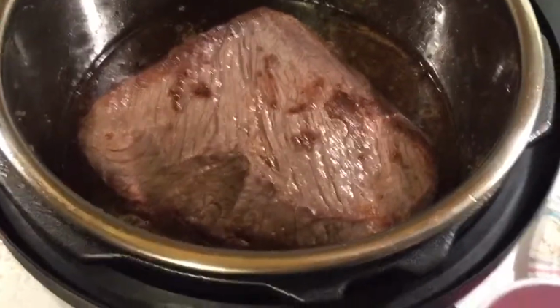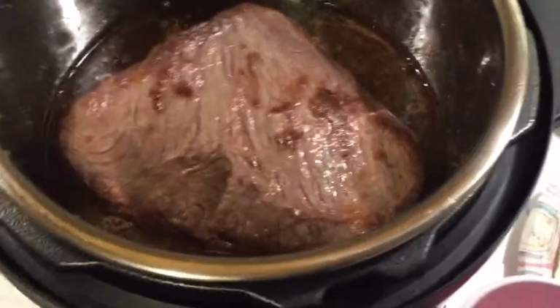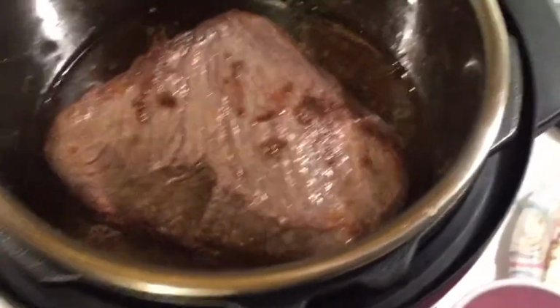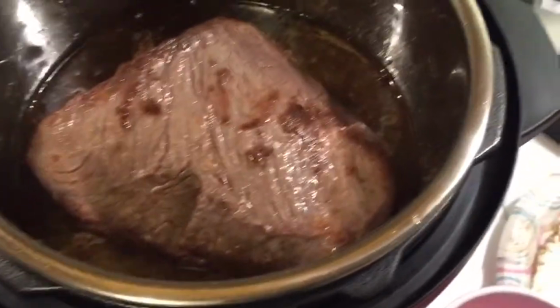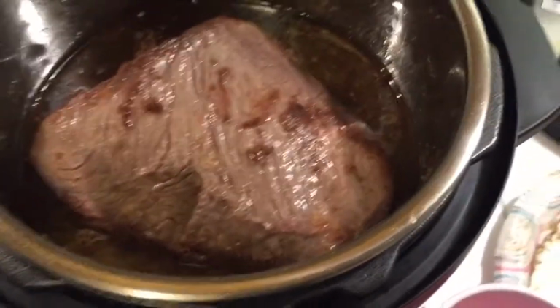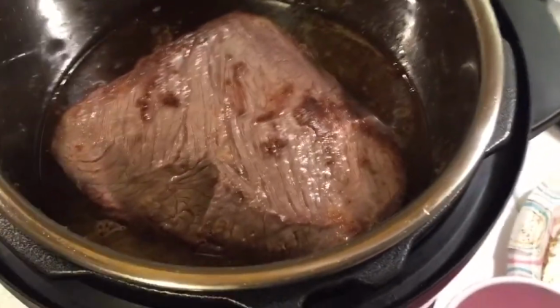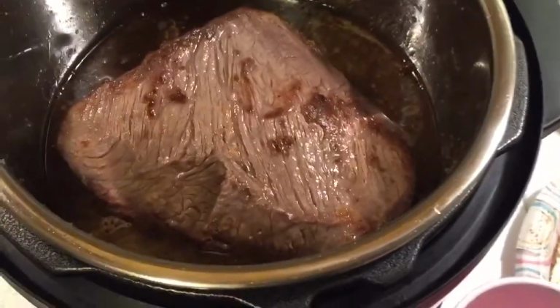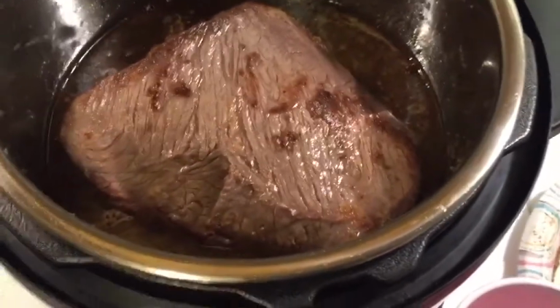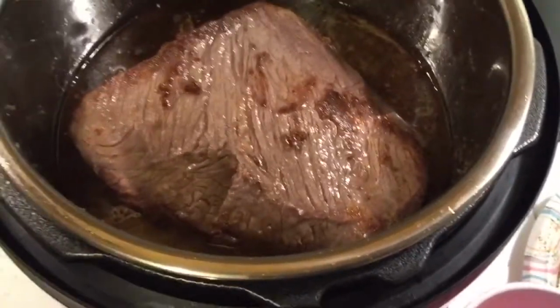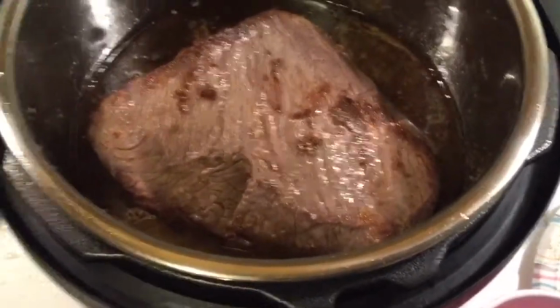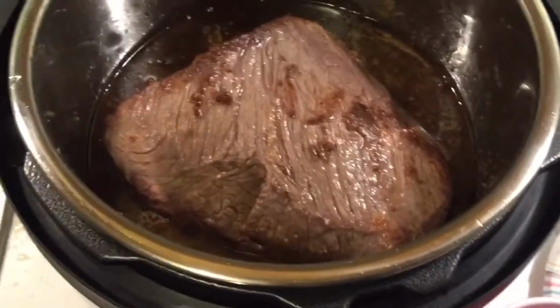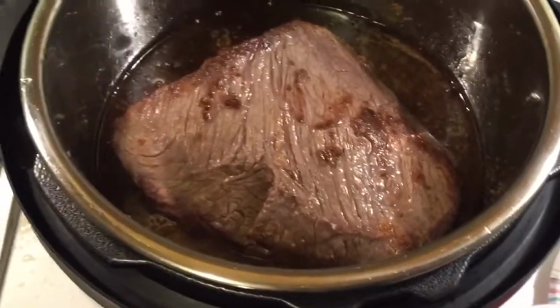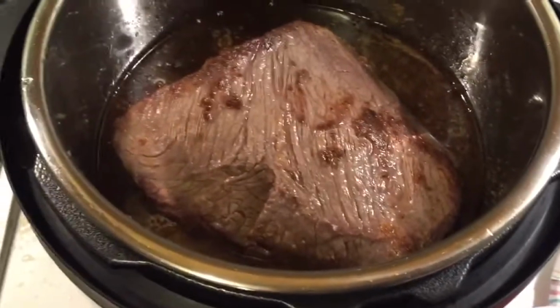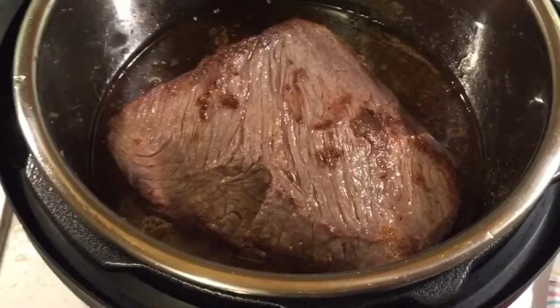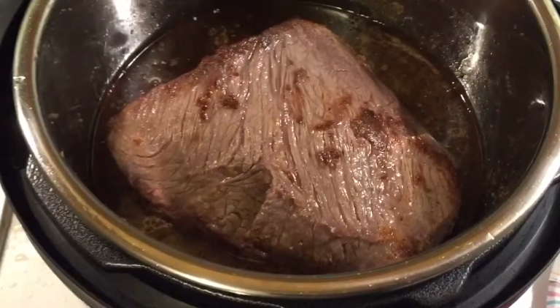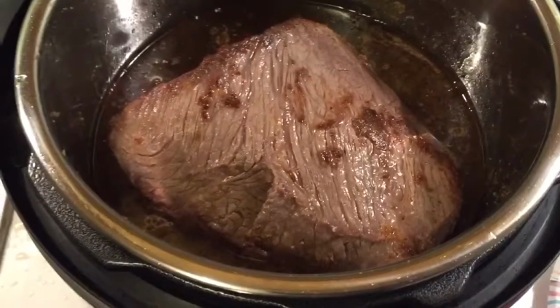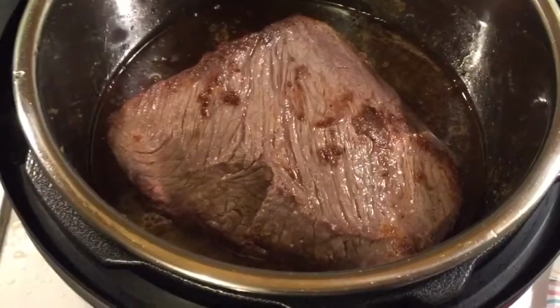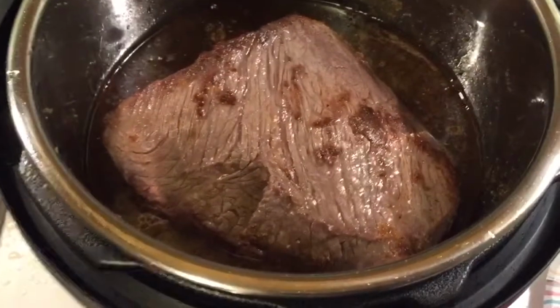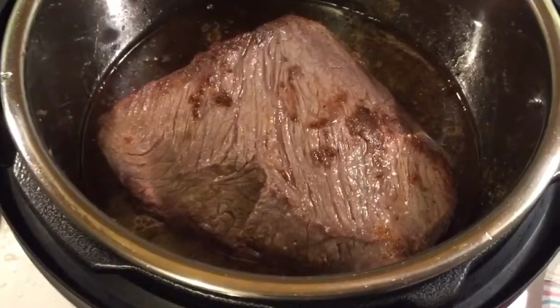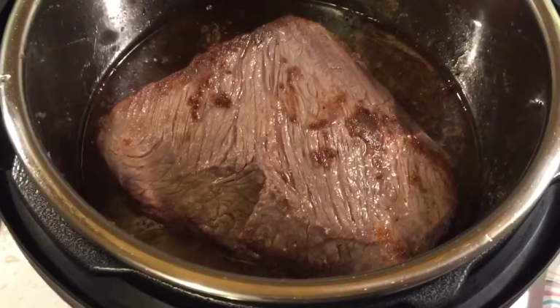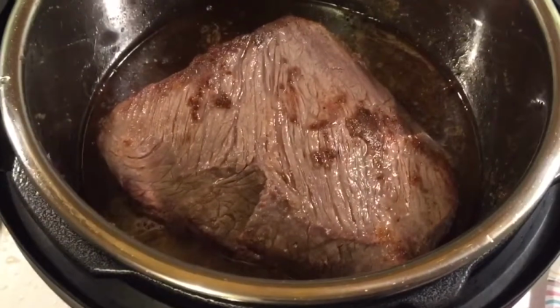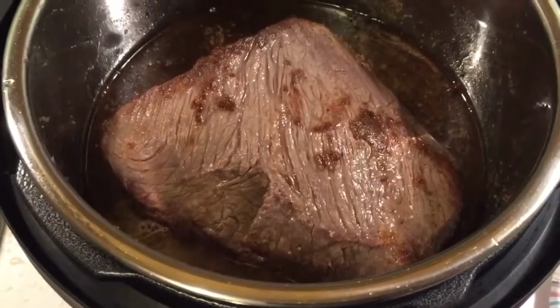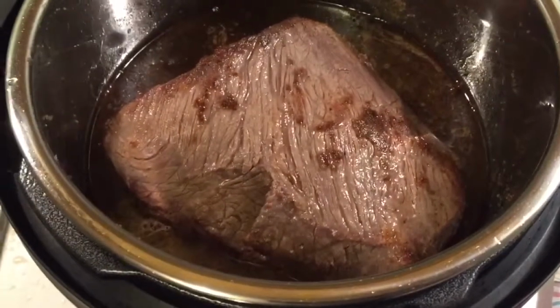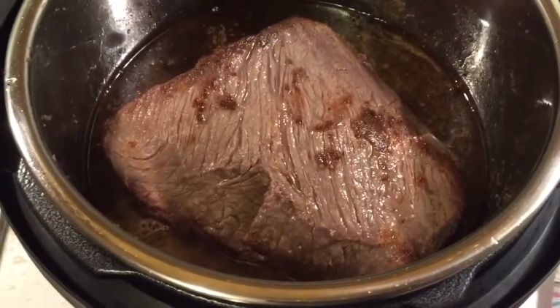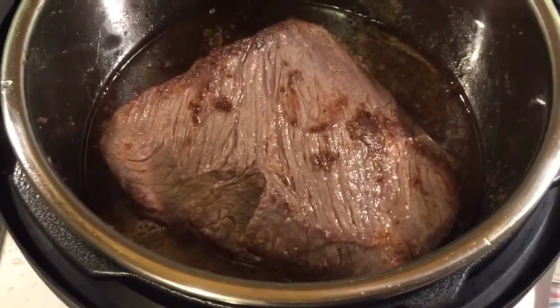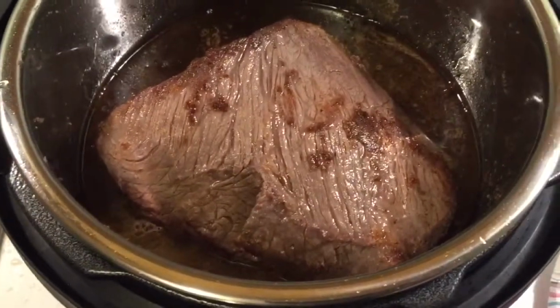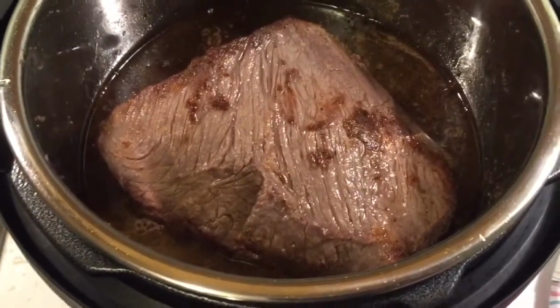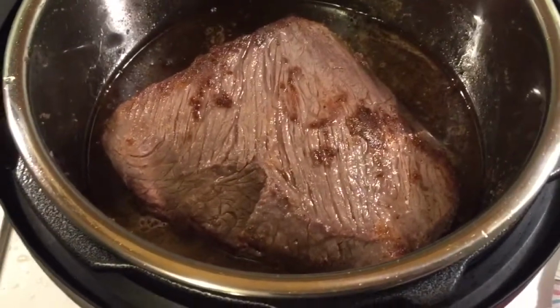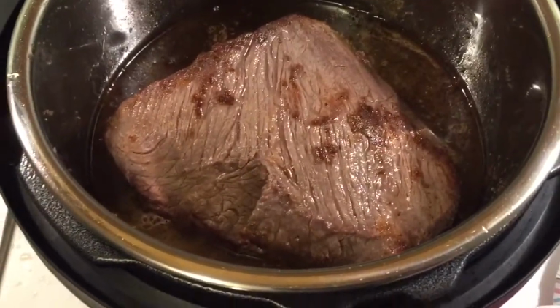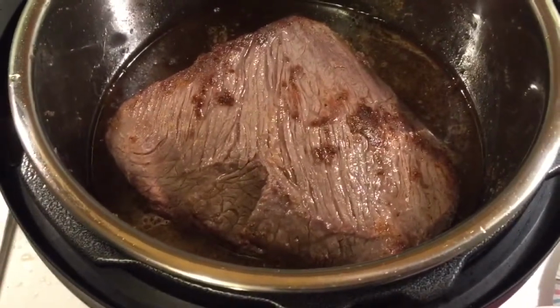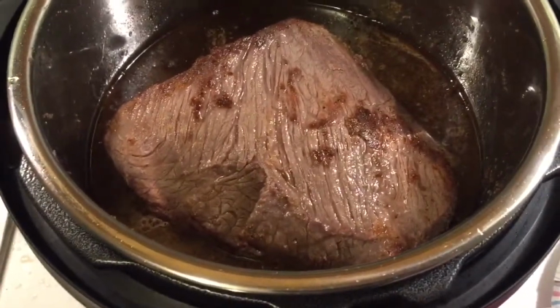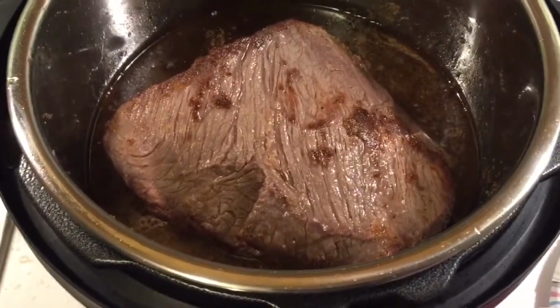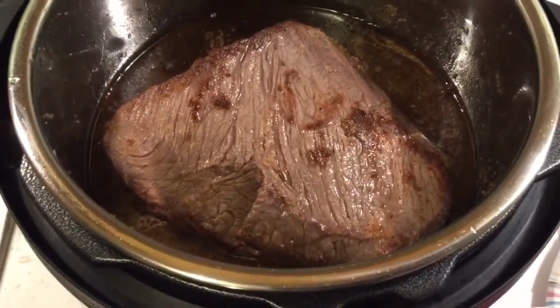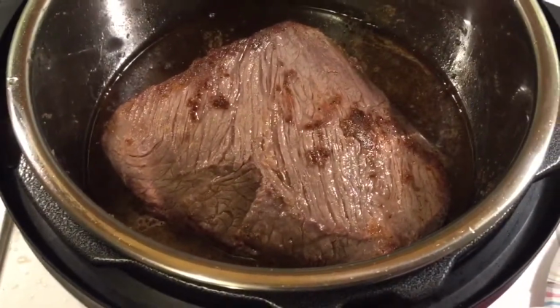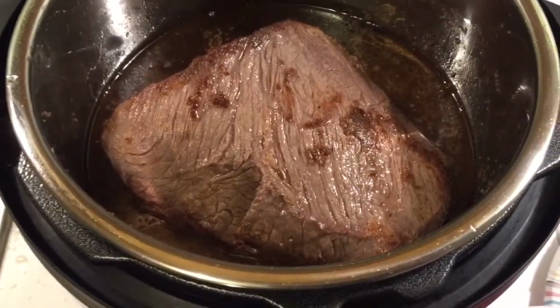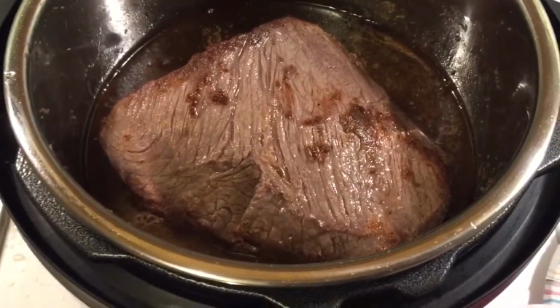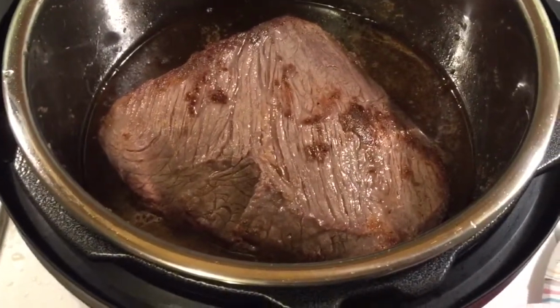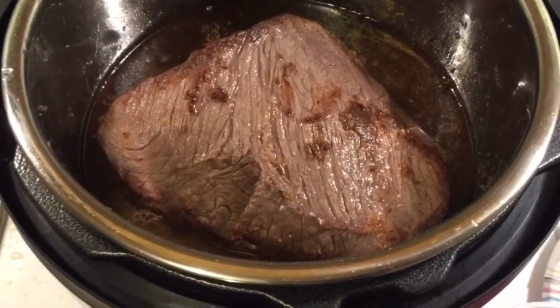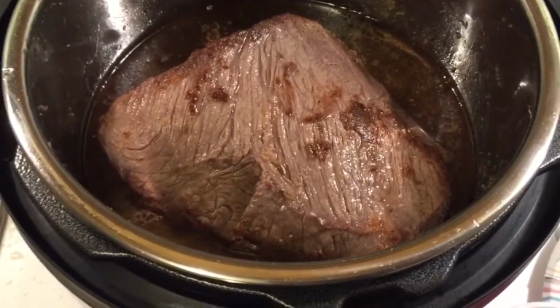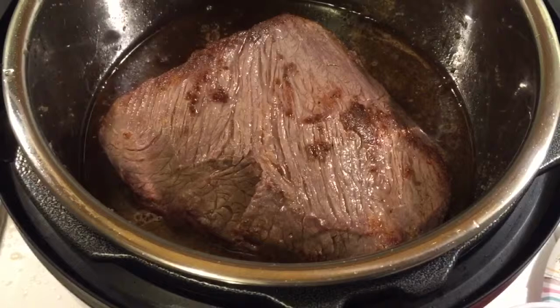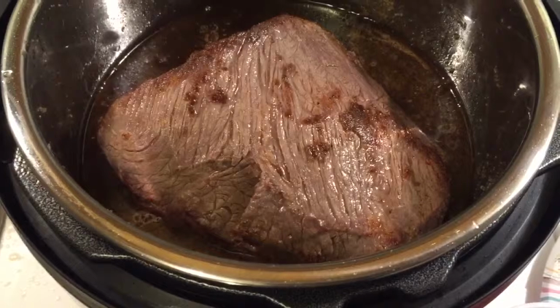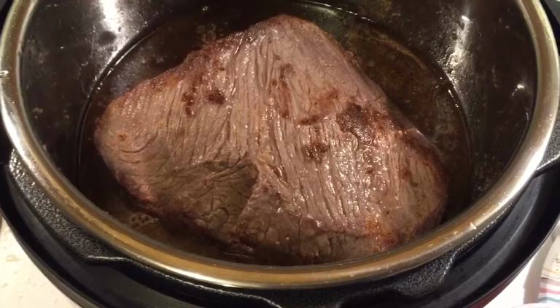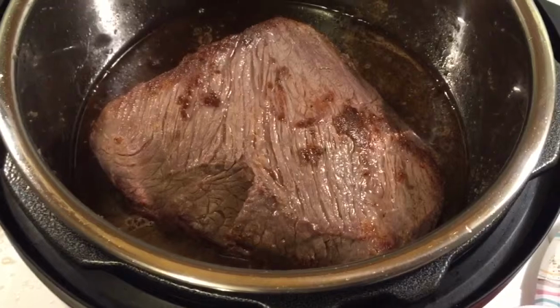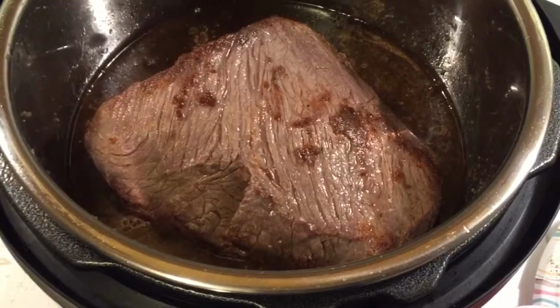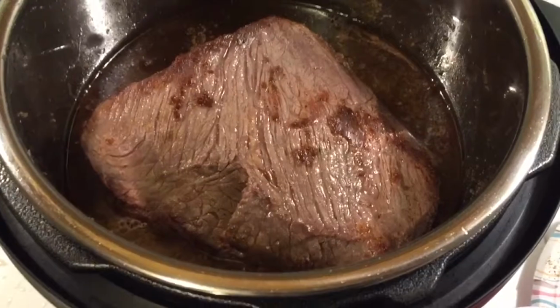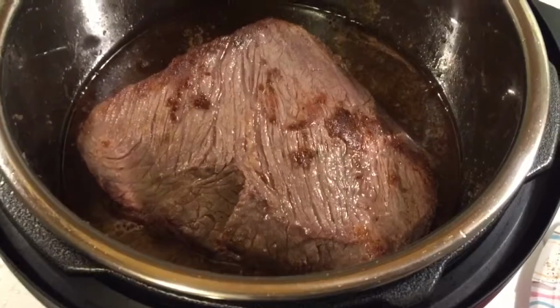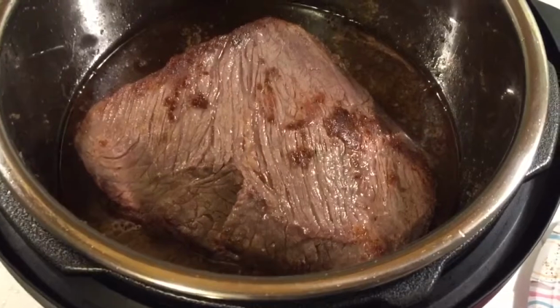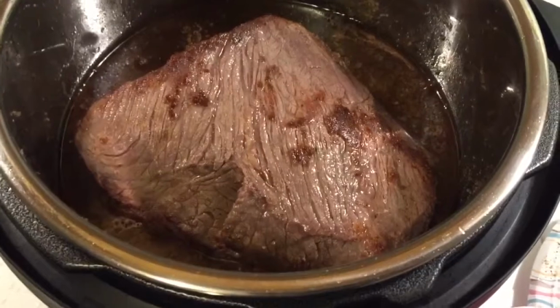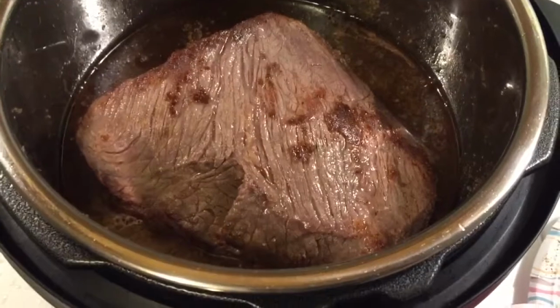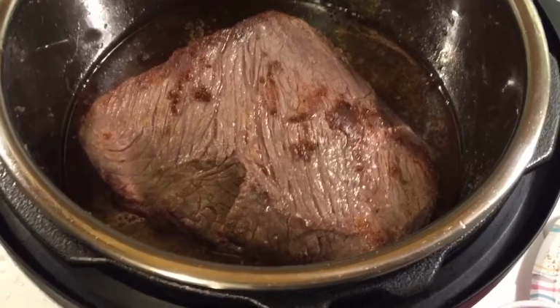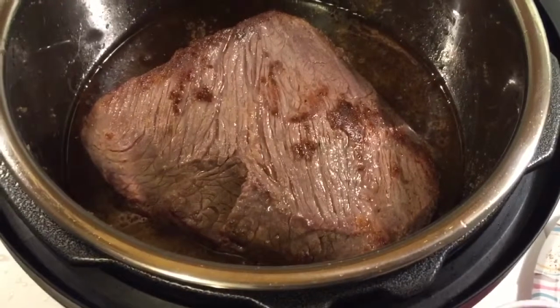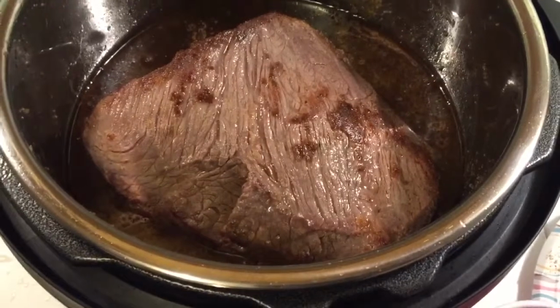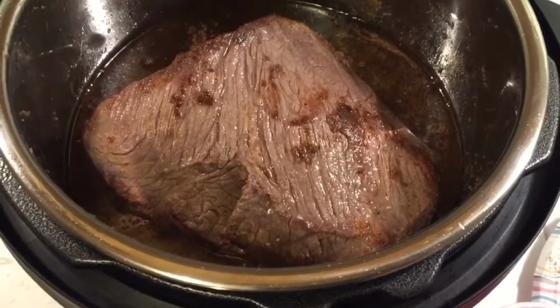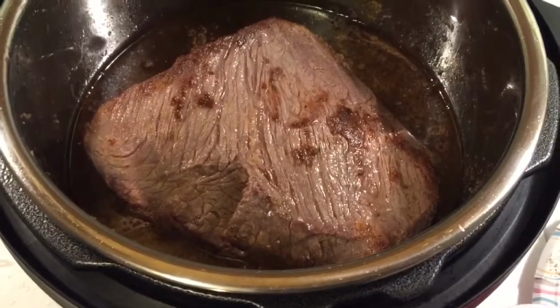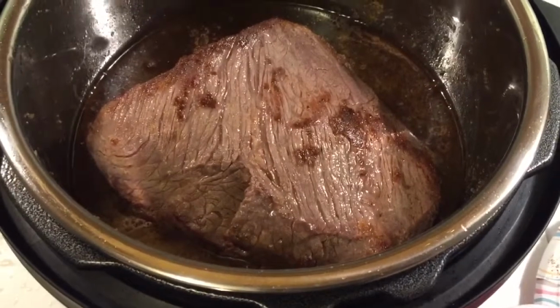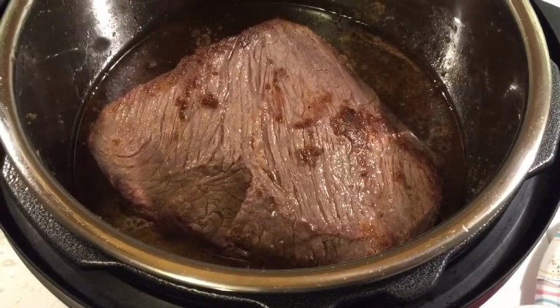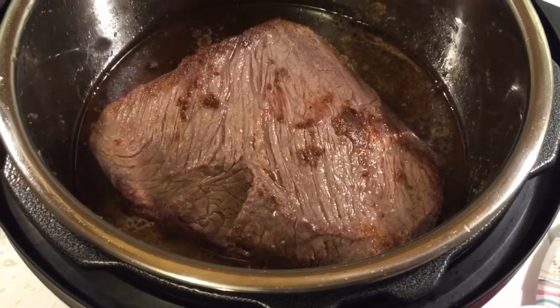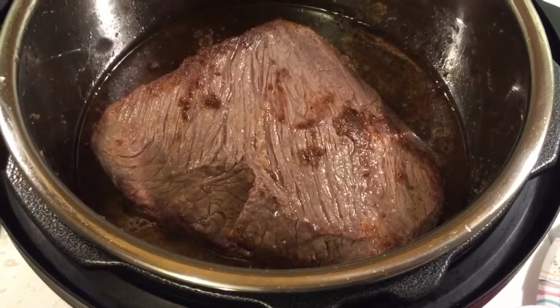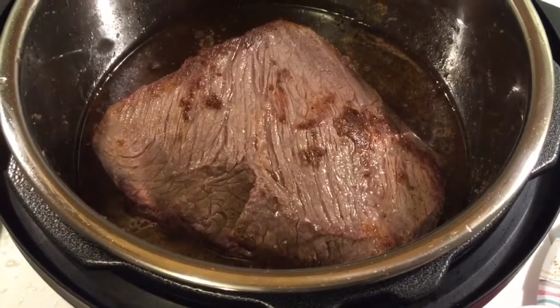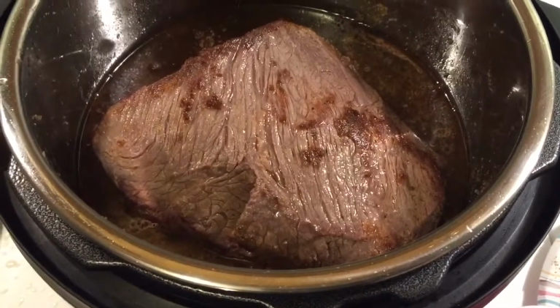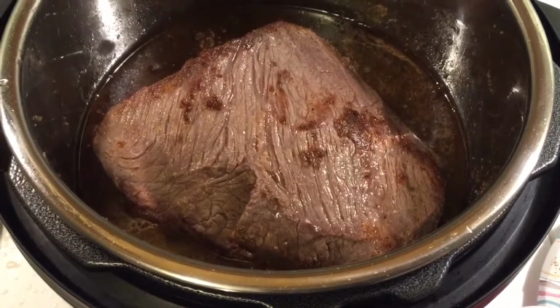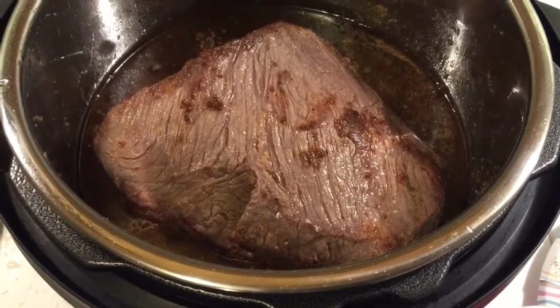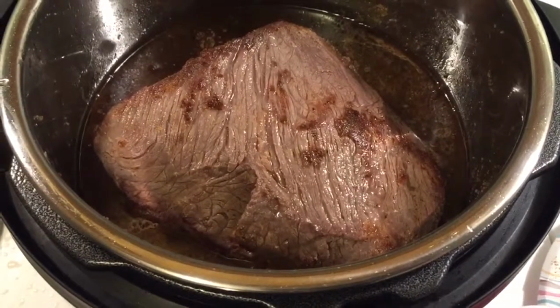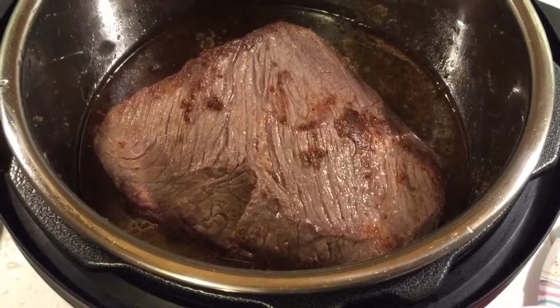I'm gonna throw some pepper and shit in there and put the top on it. Let that cook for a while and see what happens. Shit's turned out pretty good.